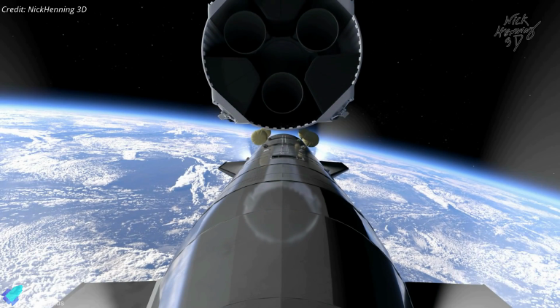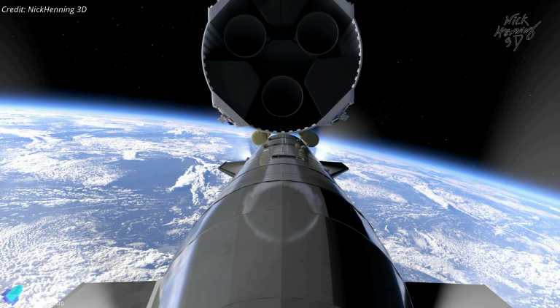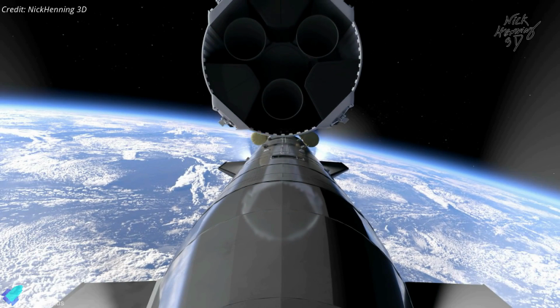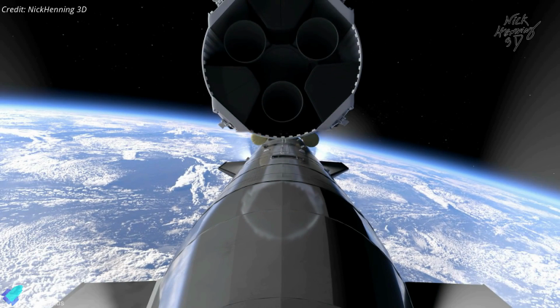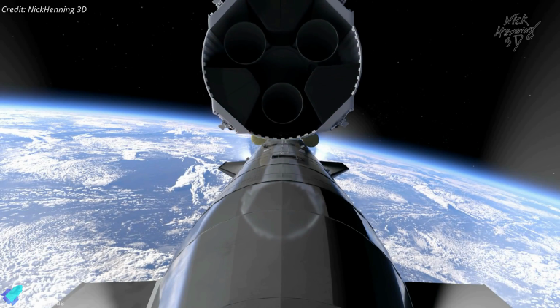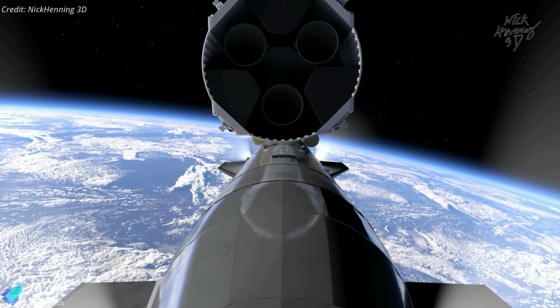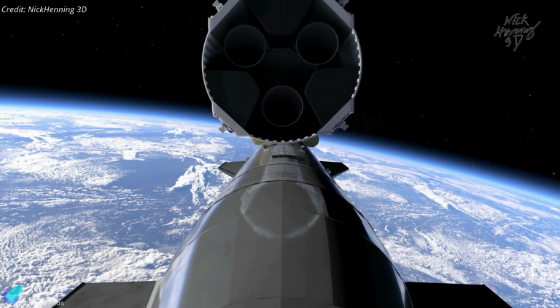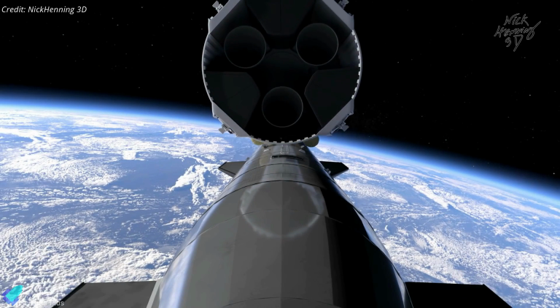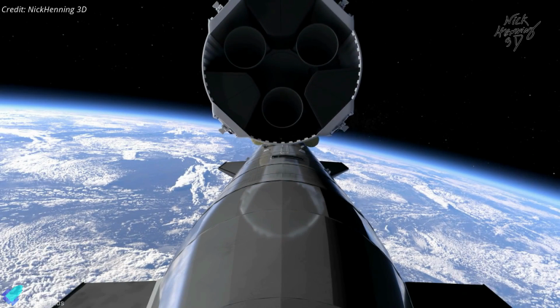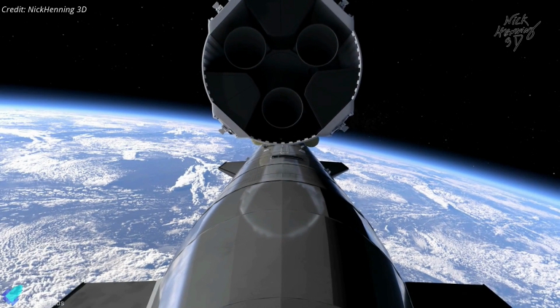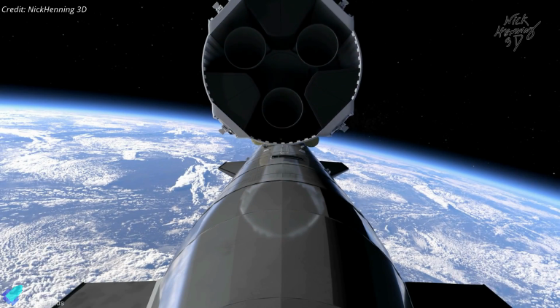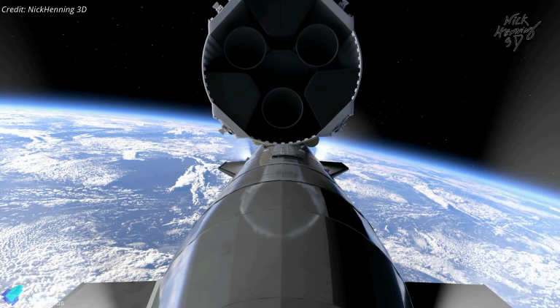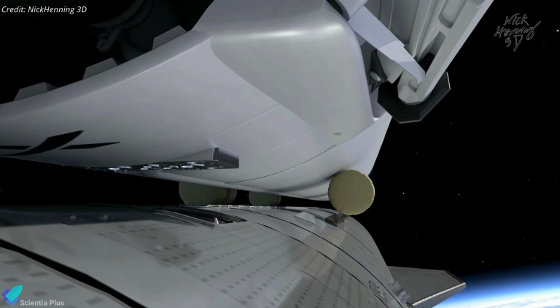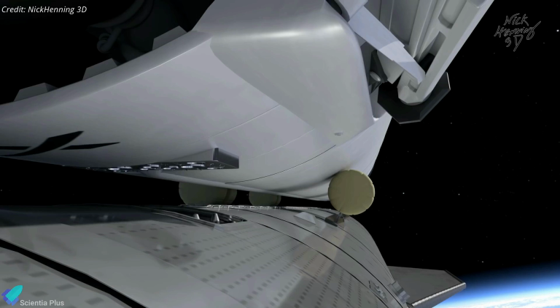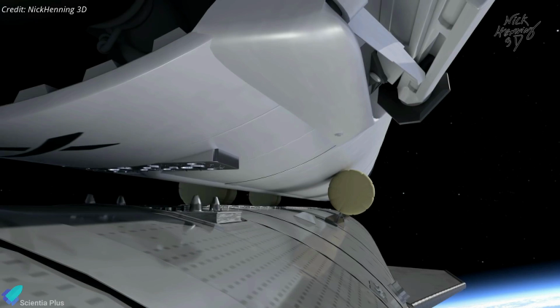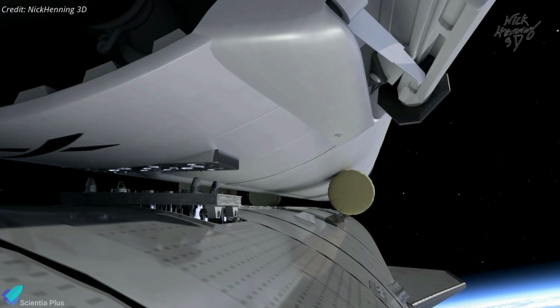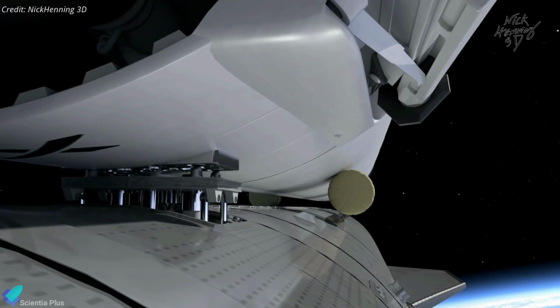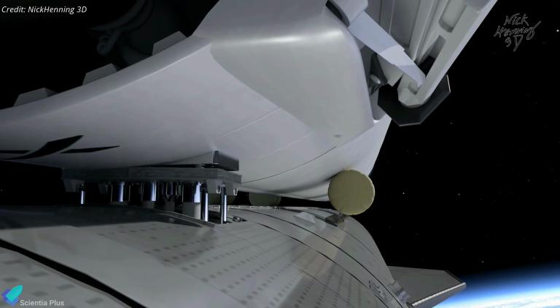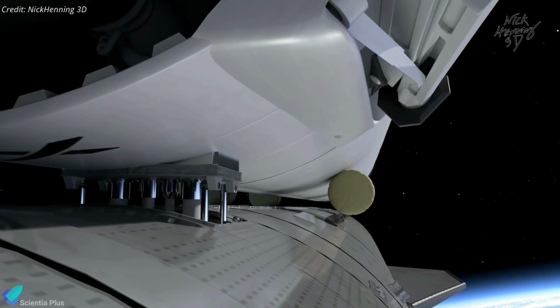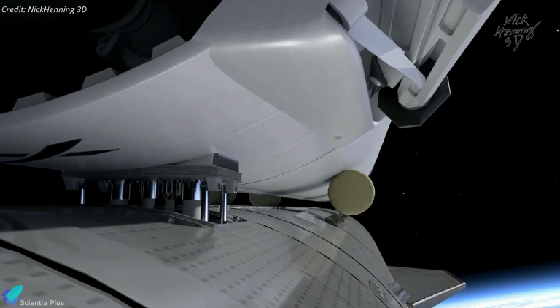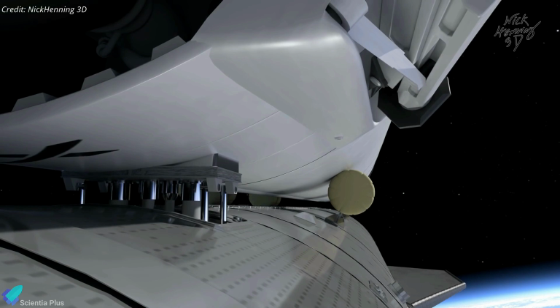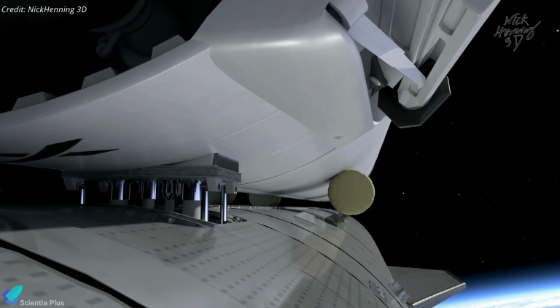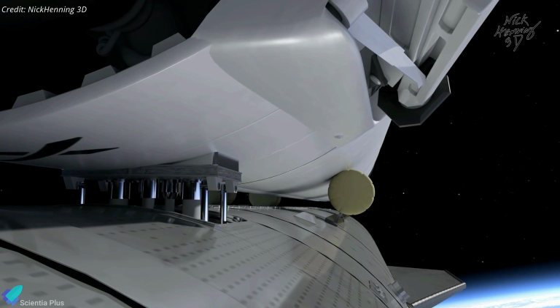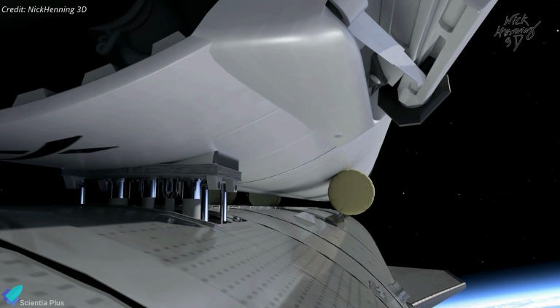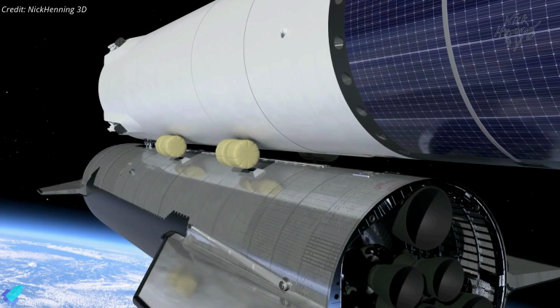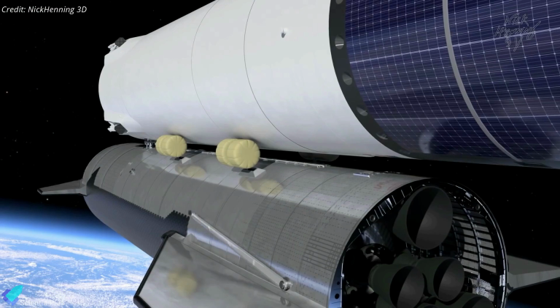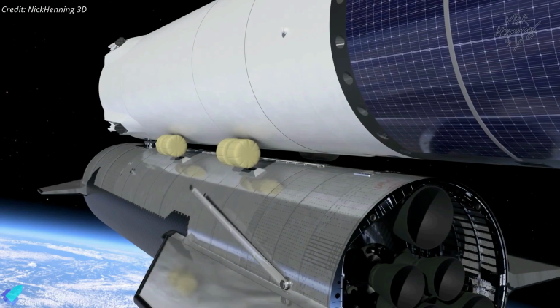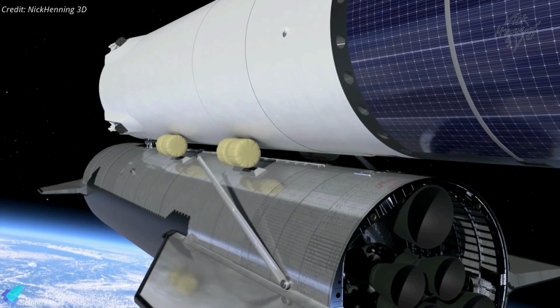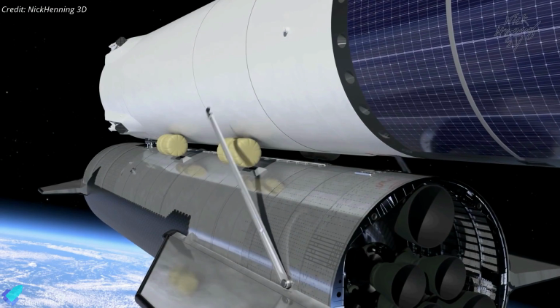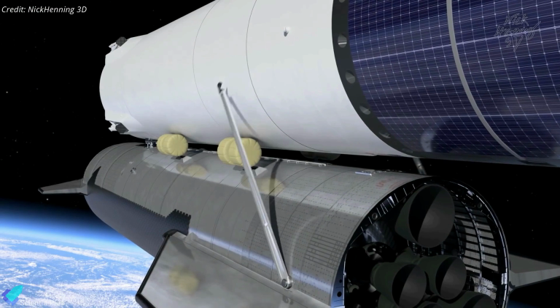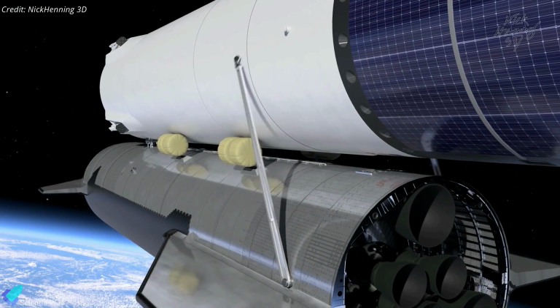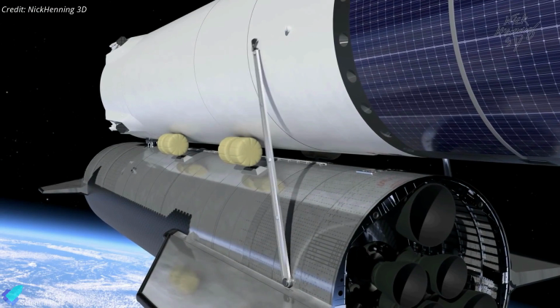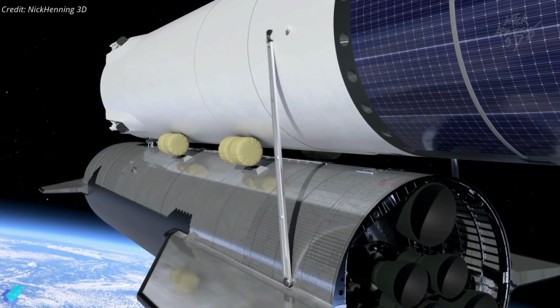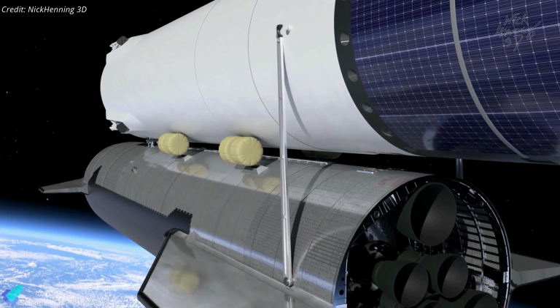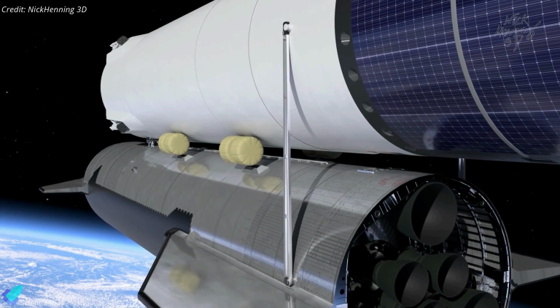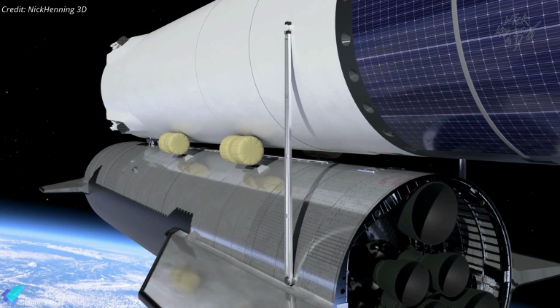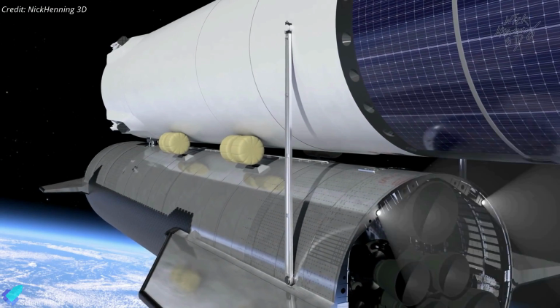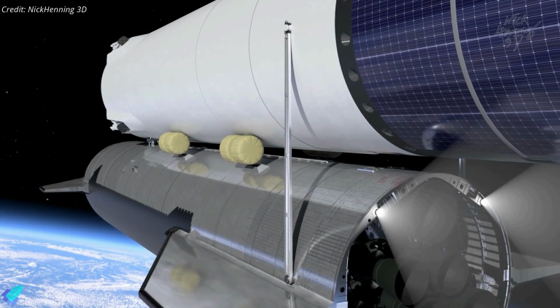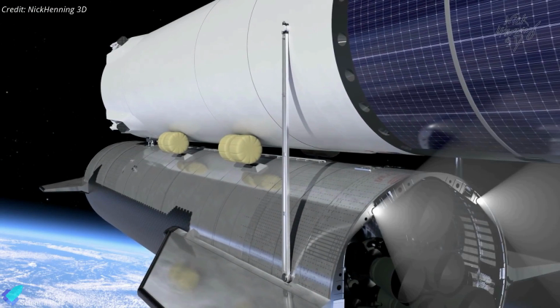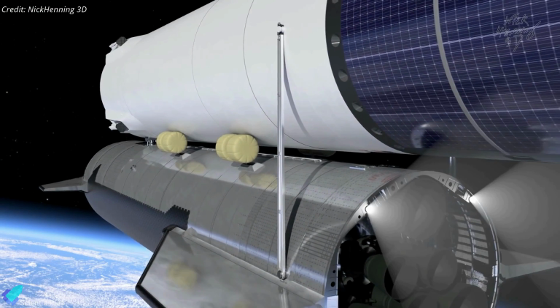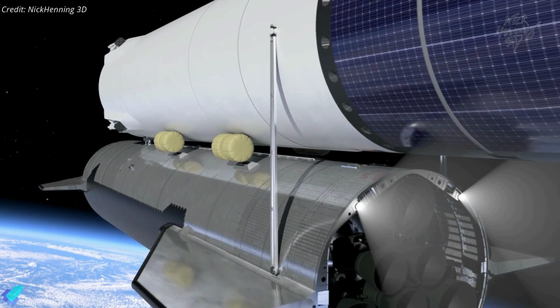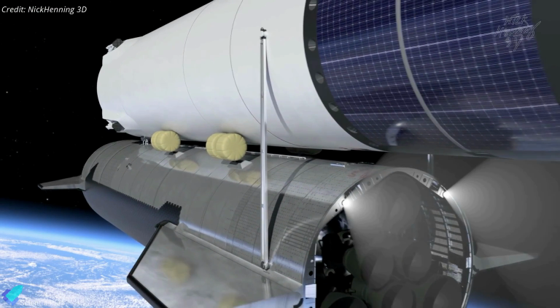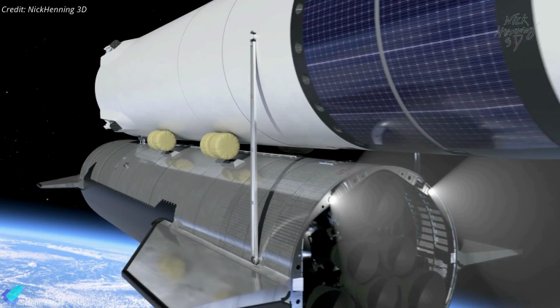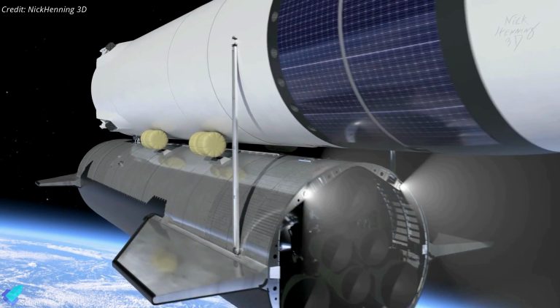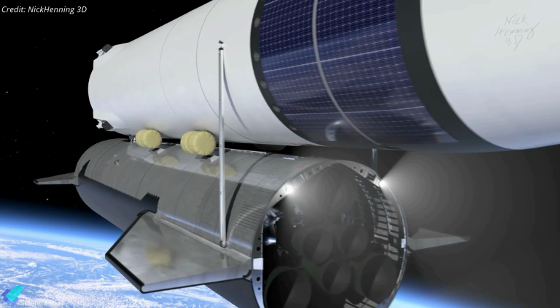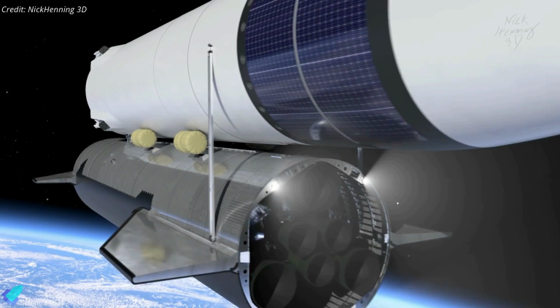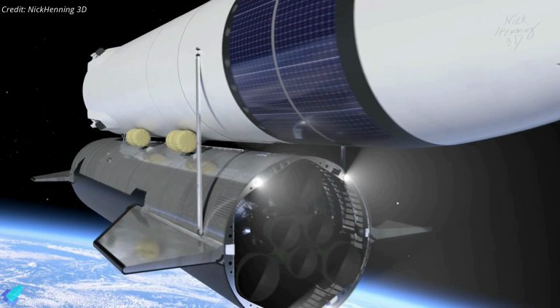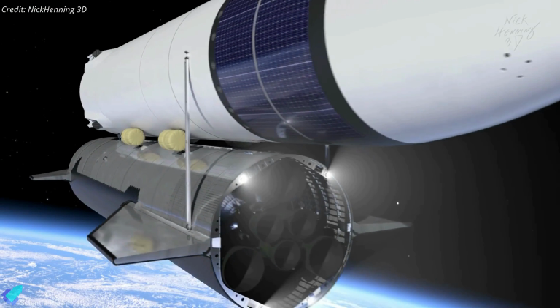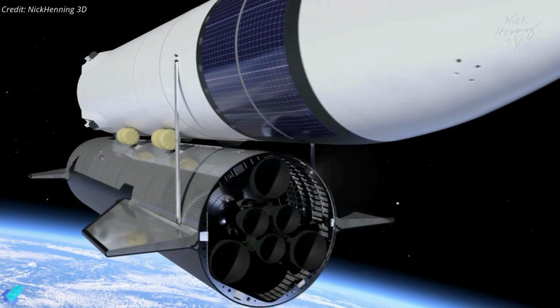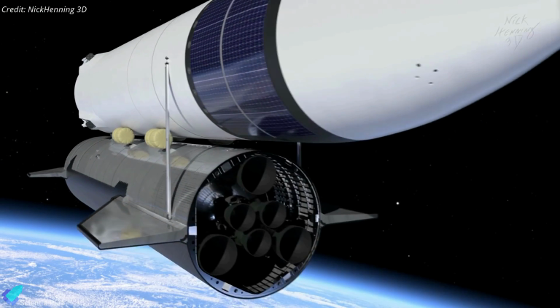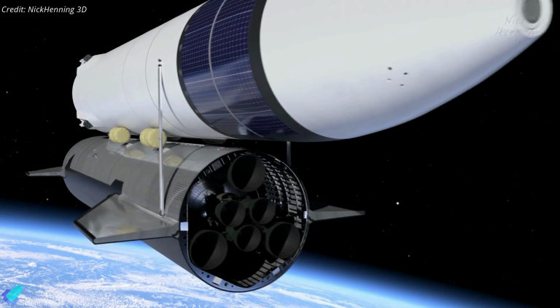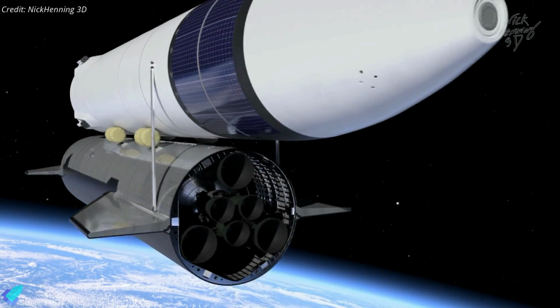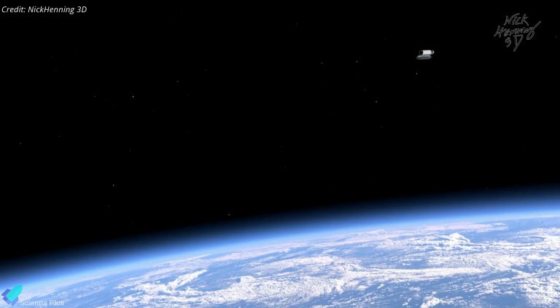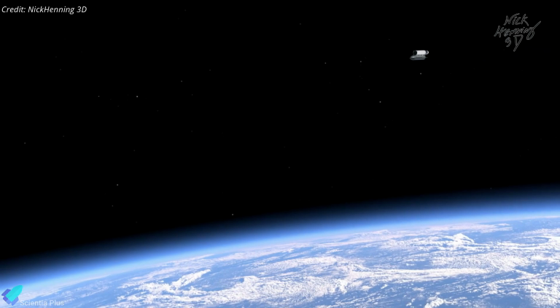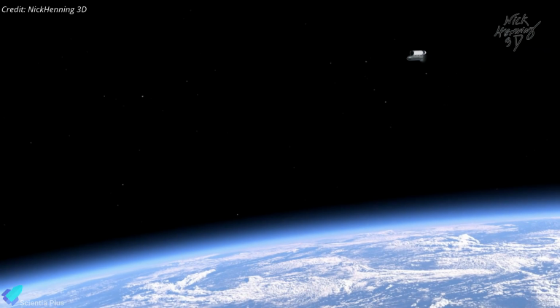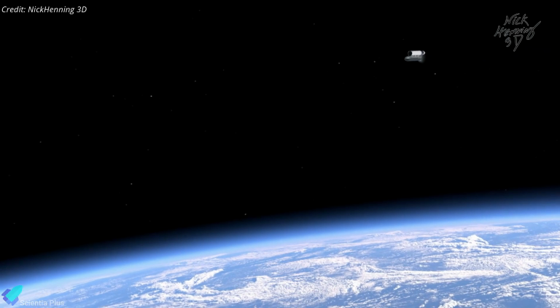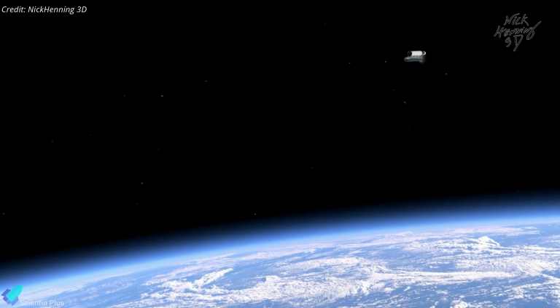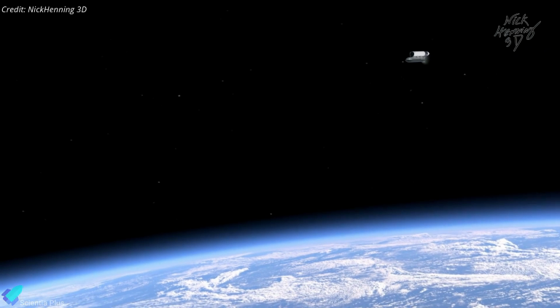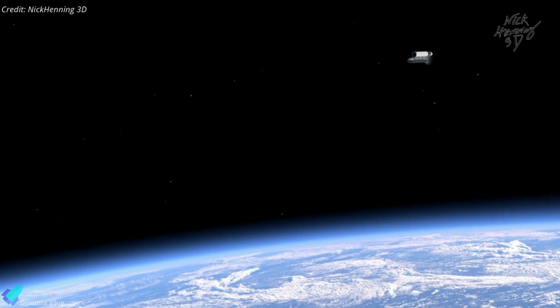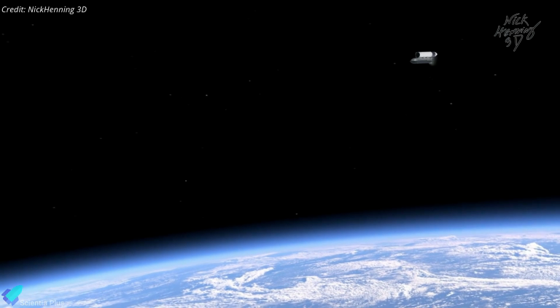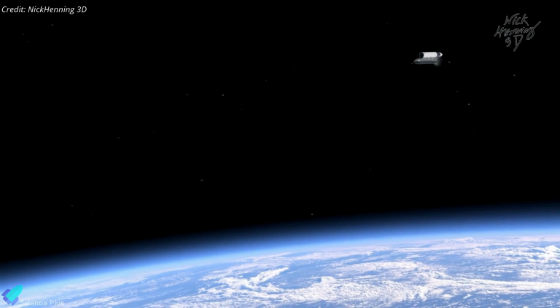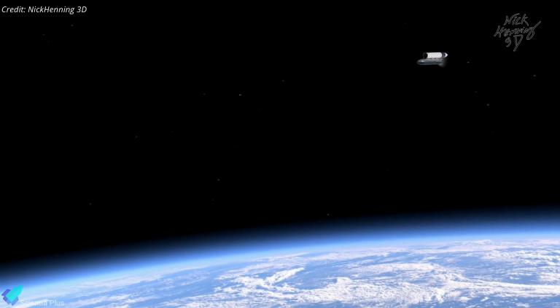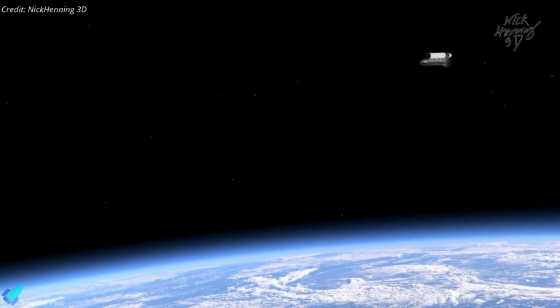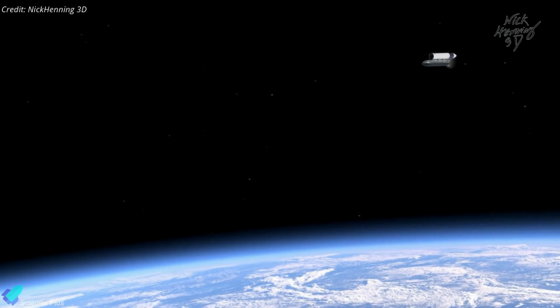NASA just unveiled the master plan for the Starship in-space refueling demo, targeted for next year. Join us as we delve into these latest developments.